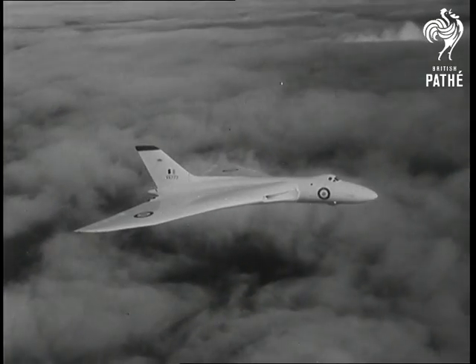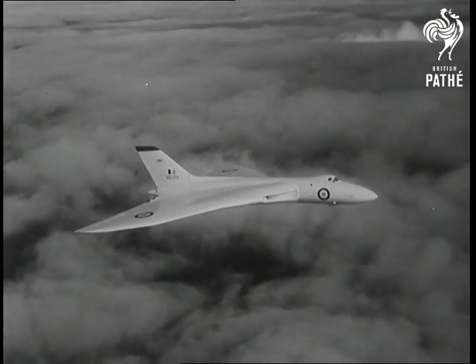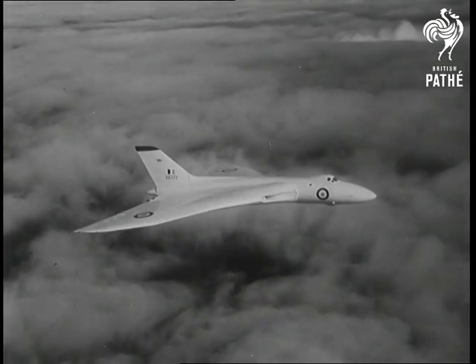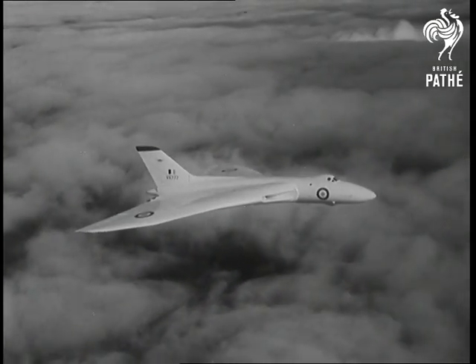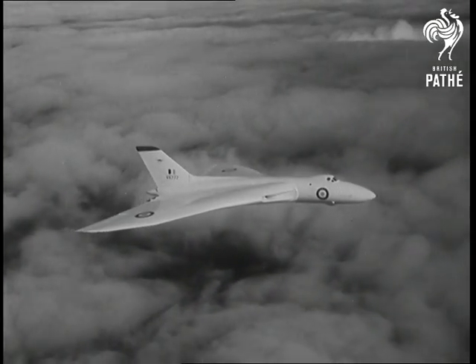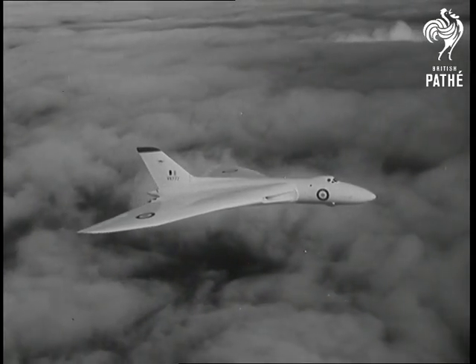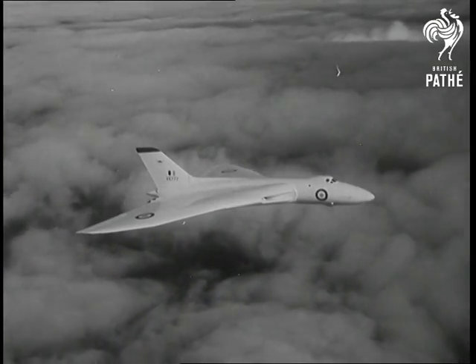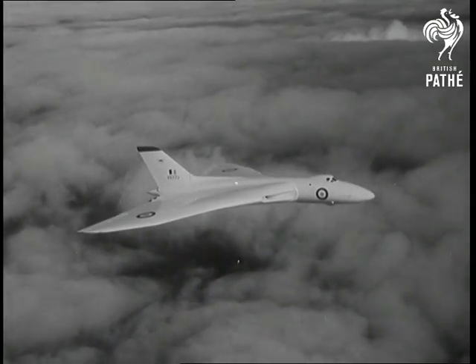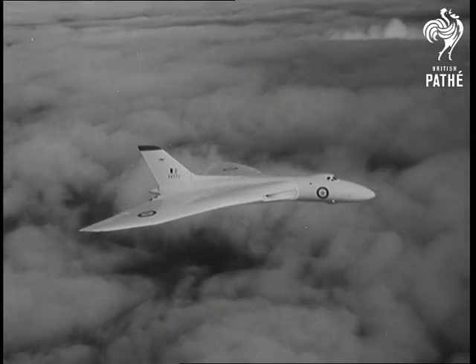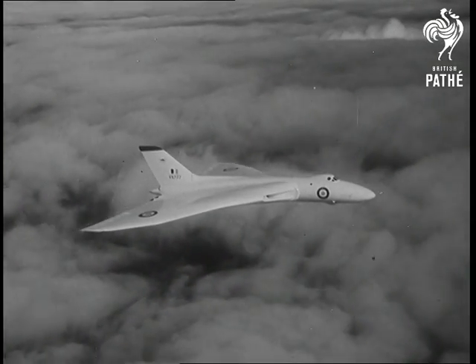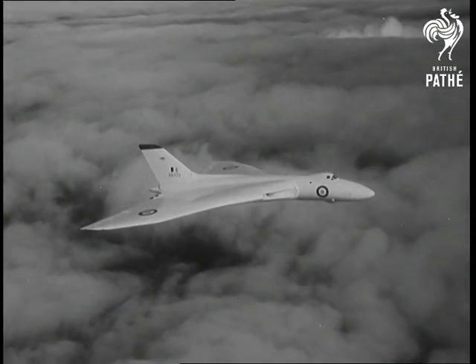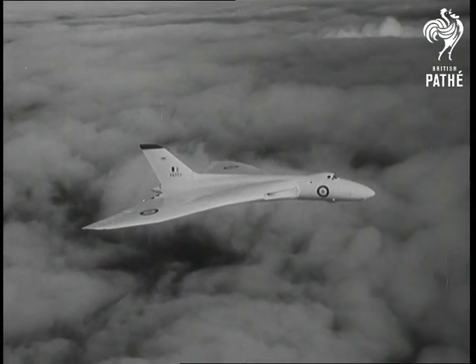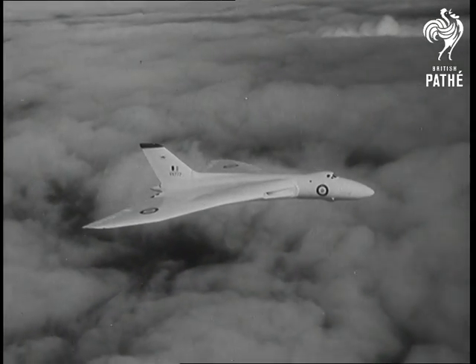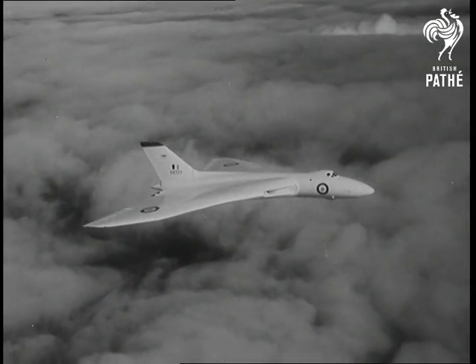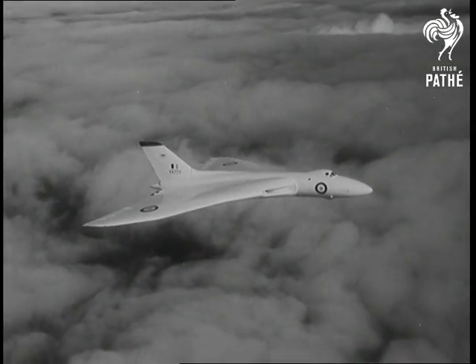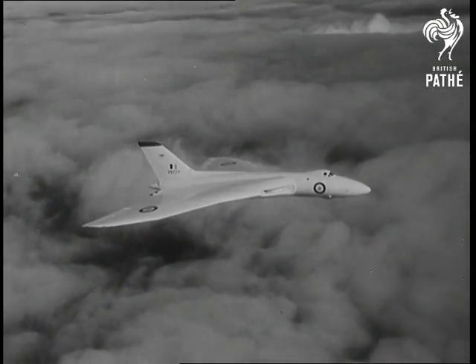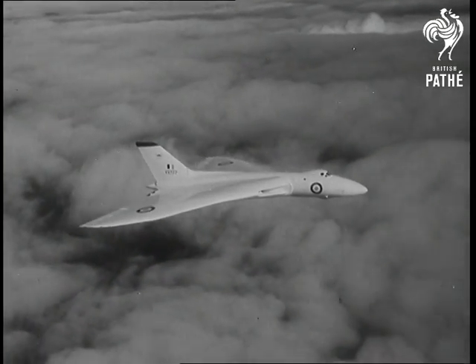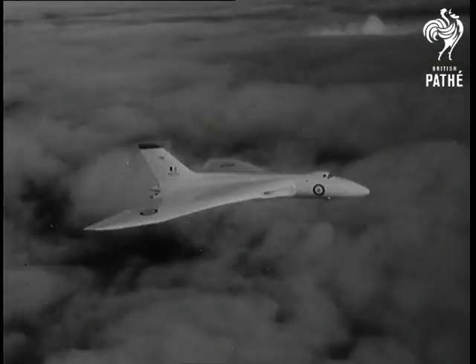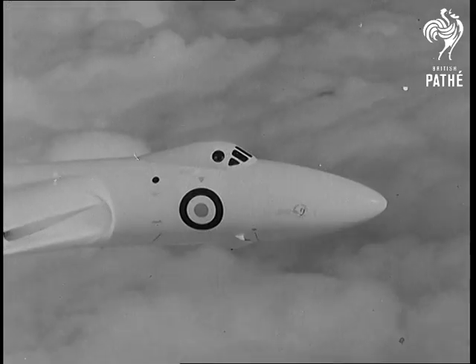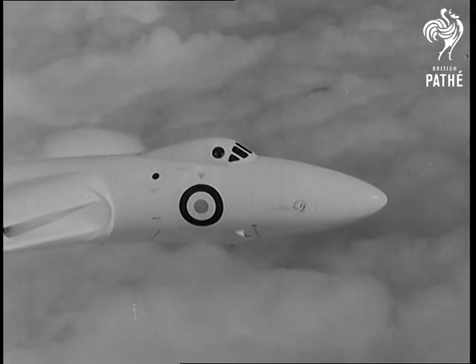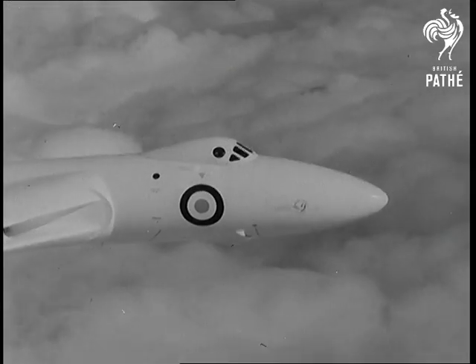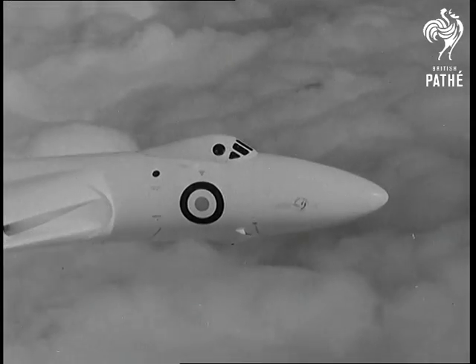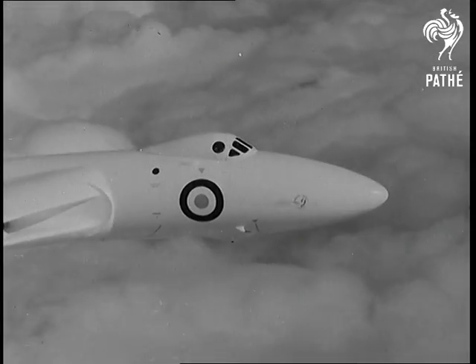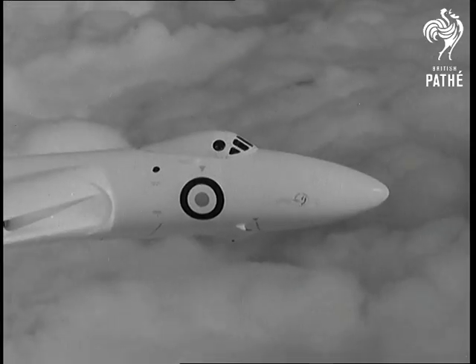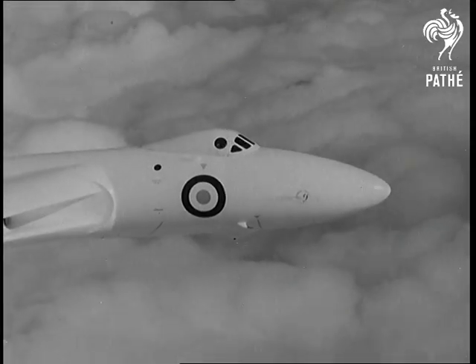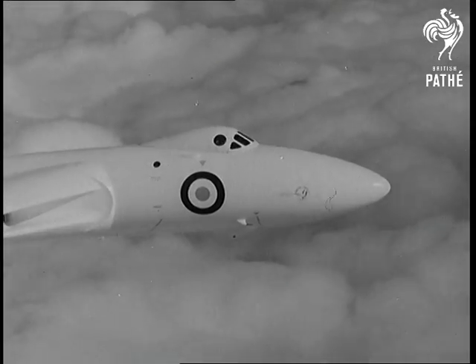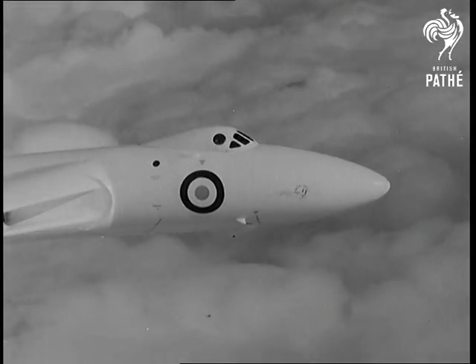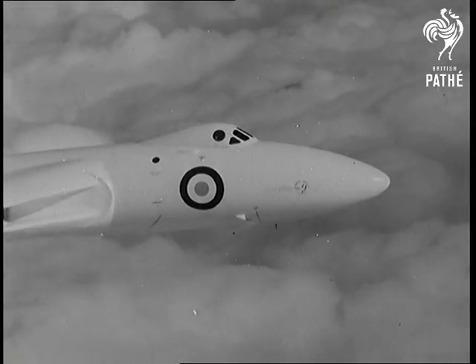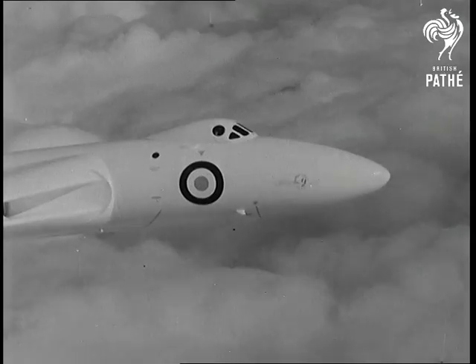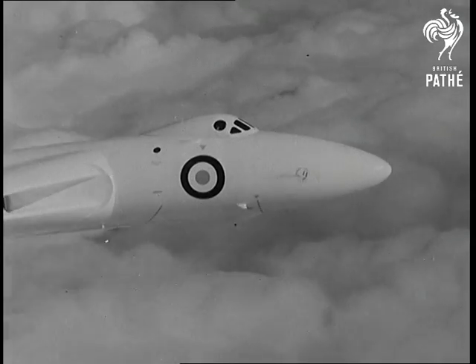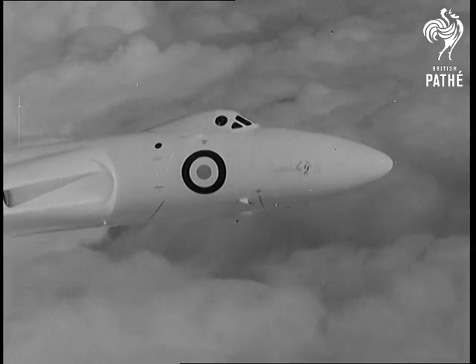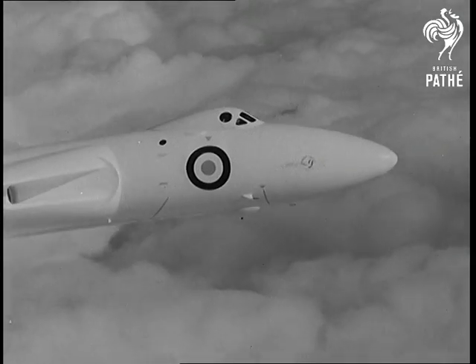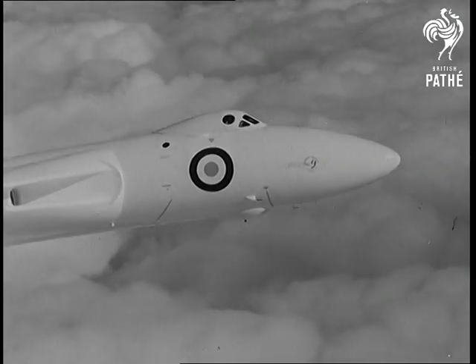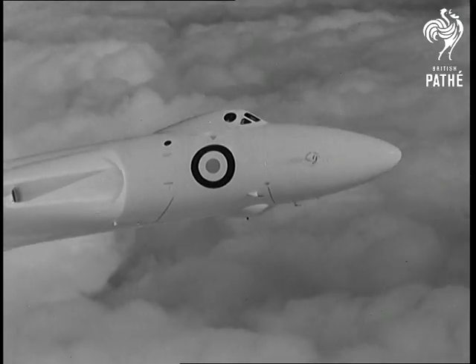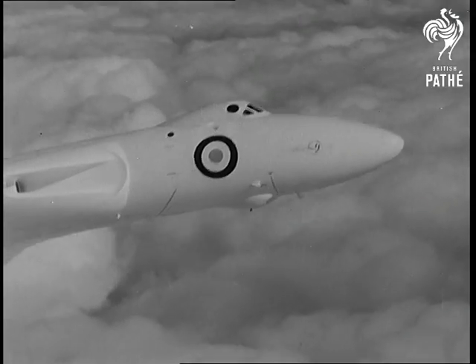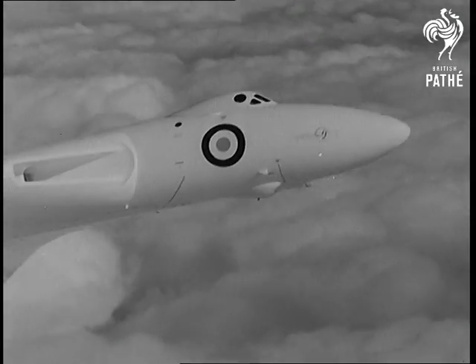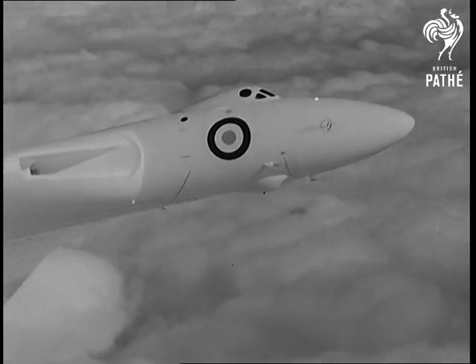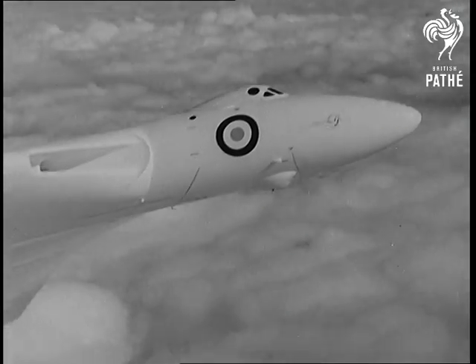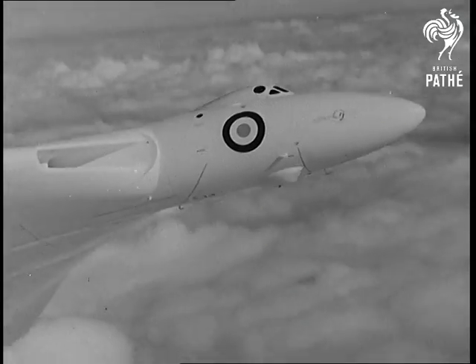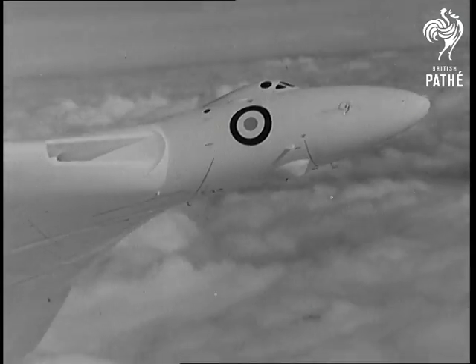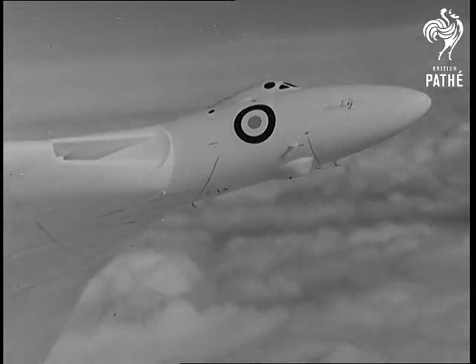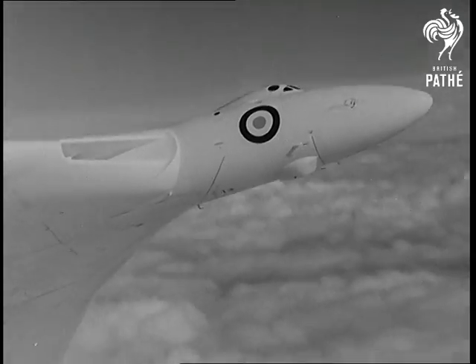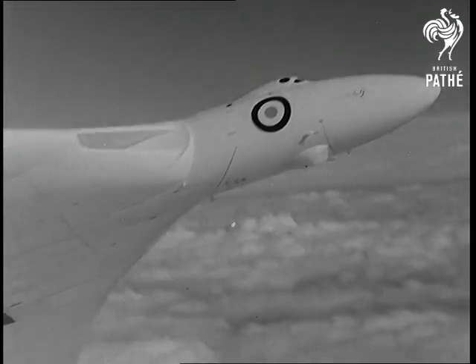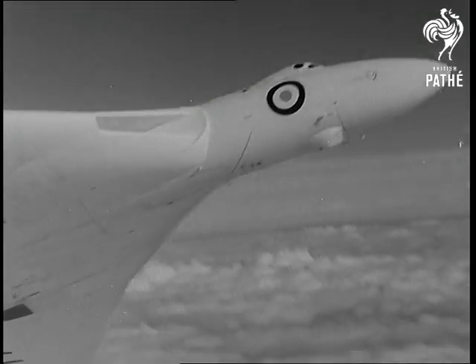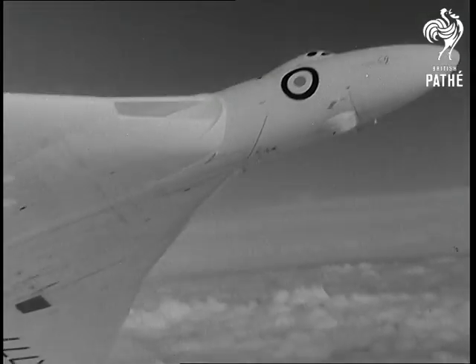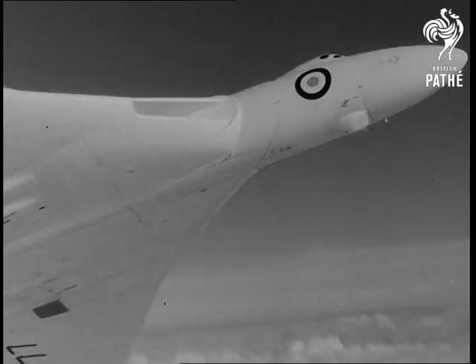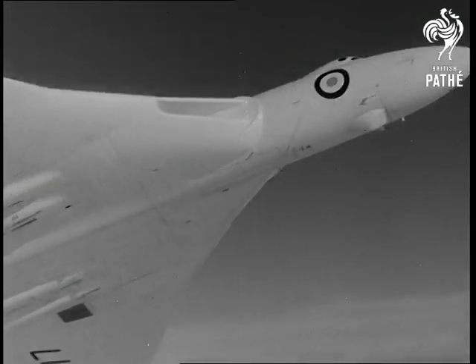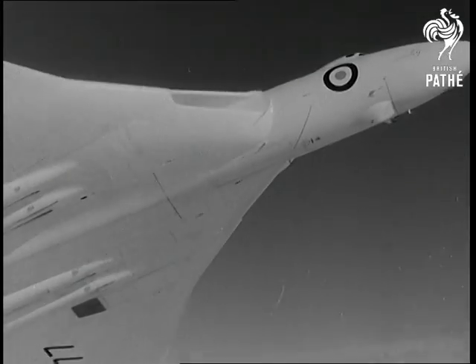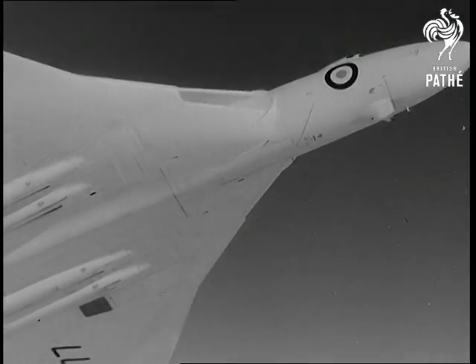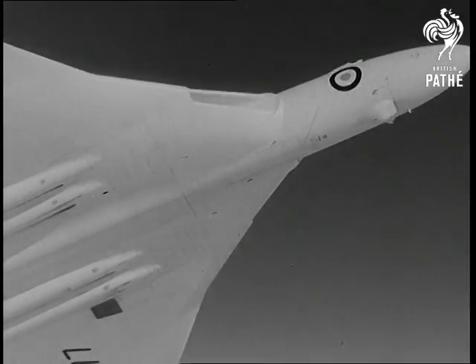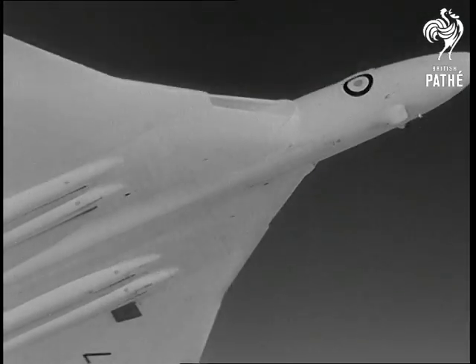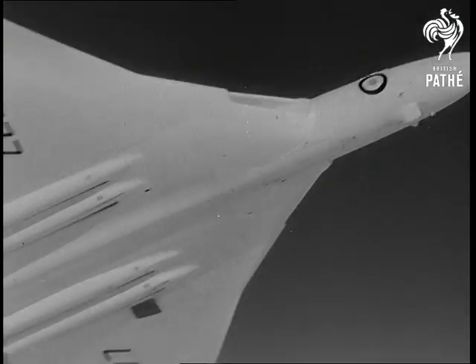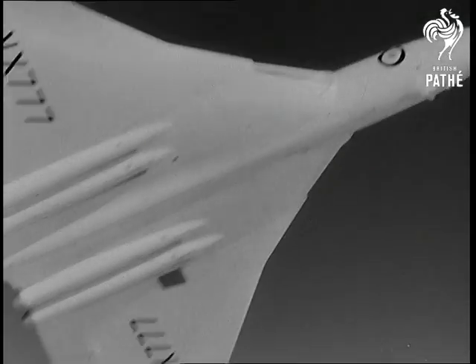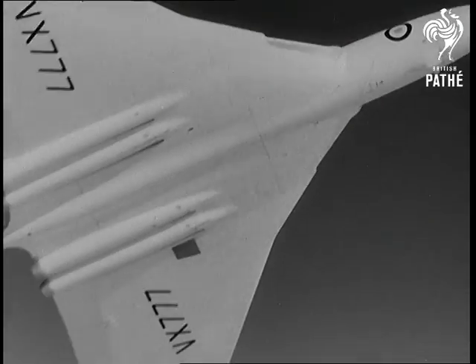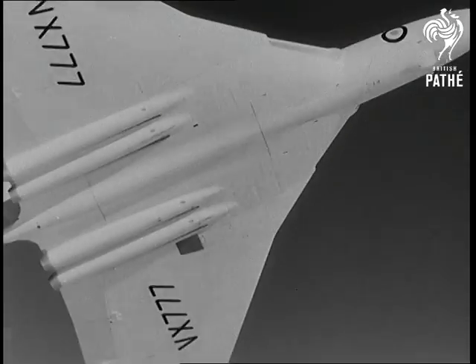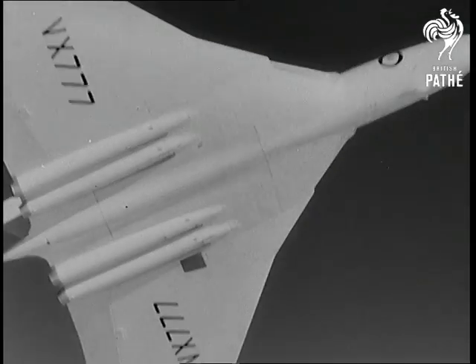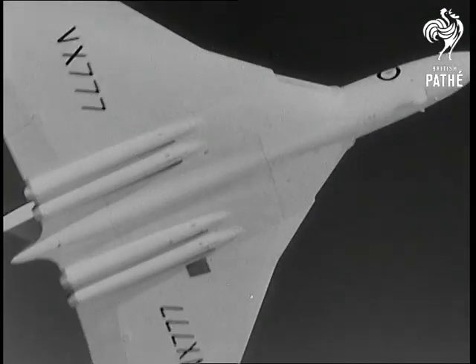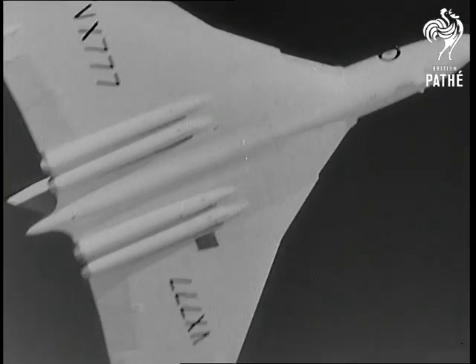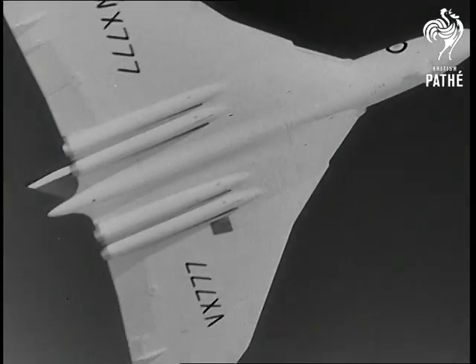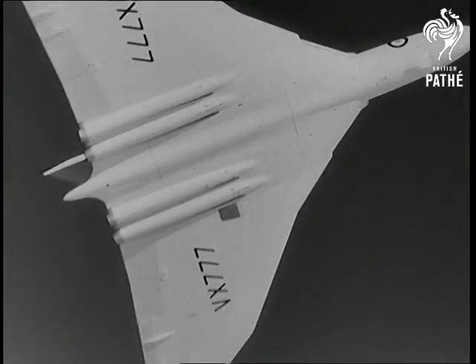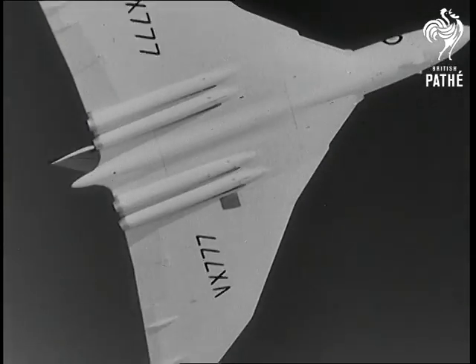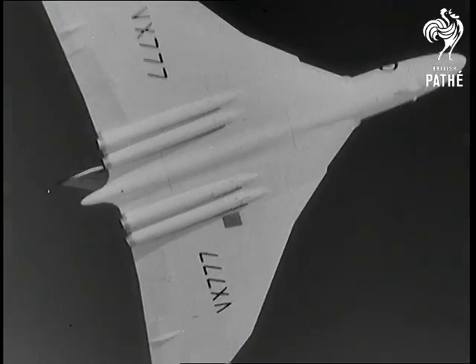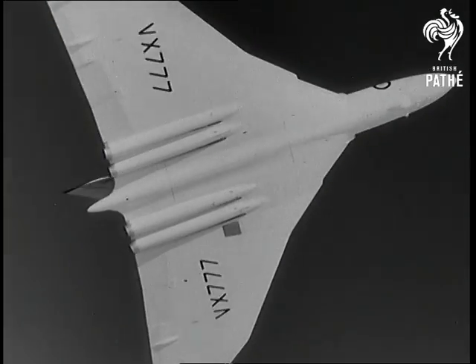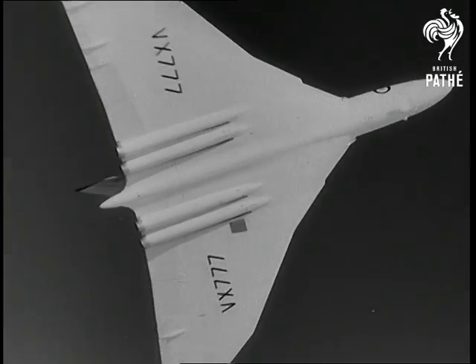Here's the Avro Vulcan, the world's first delta-wing four-jet bomber, which has flown around the speed of sound at more than 50,000 feet.